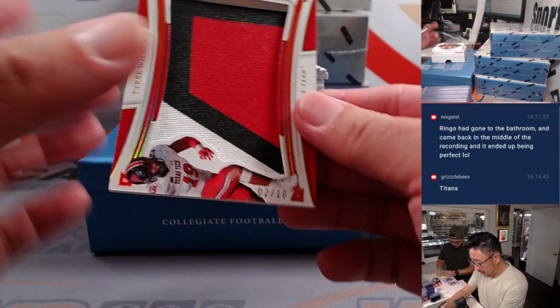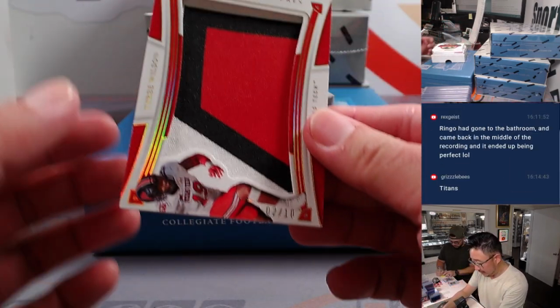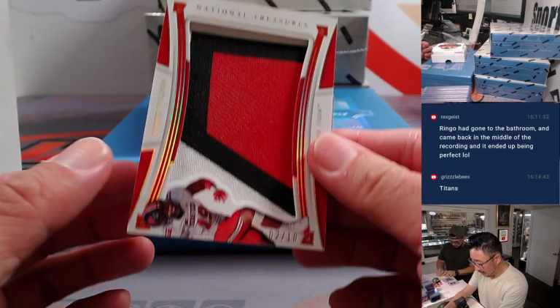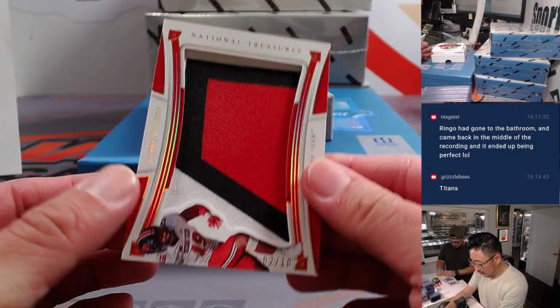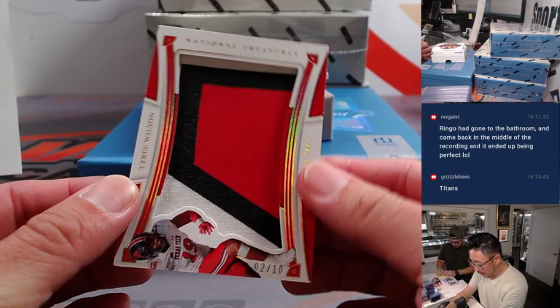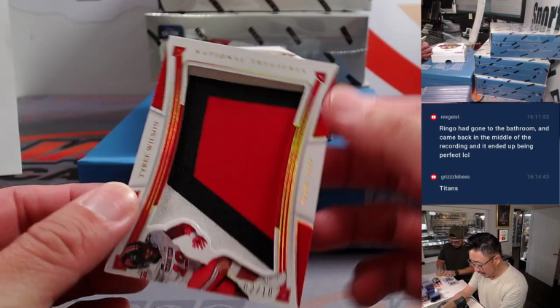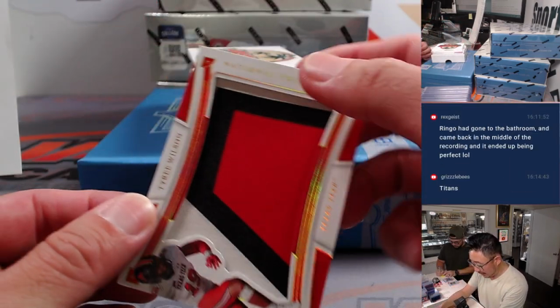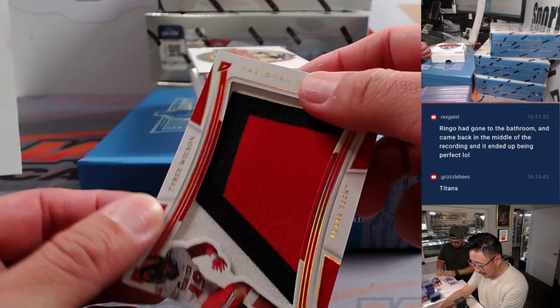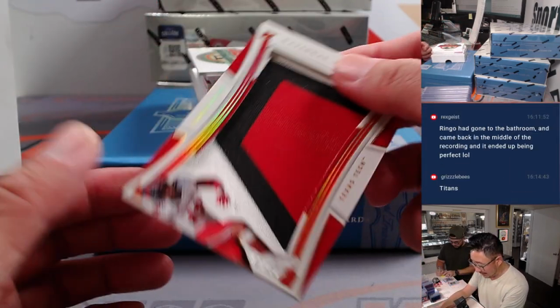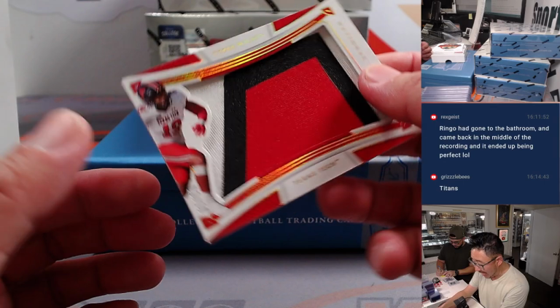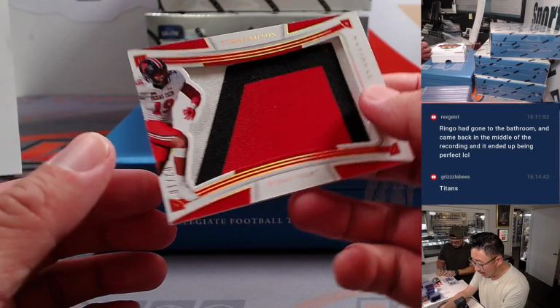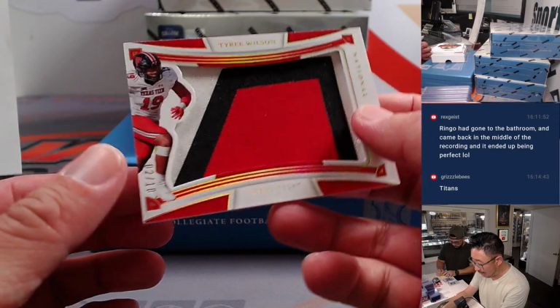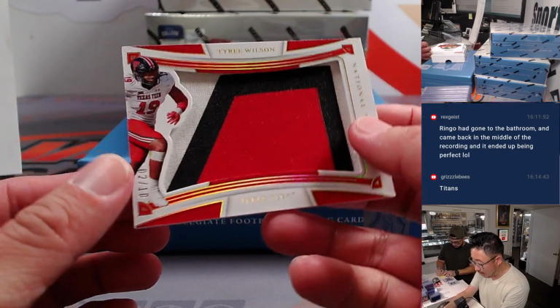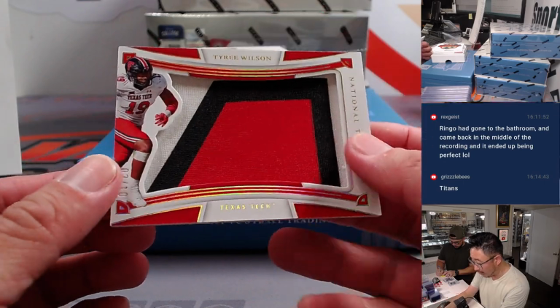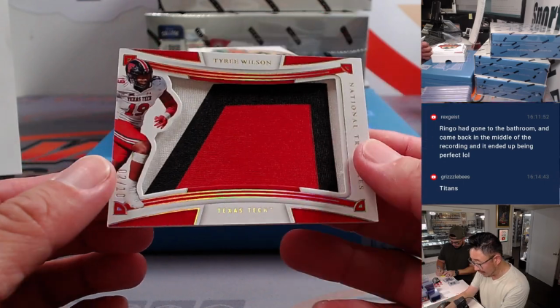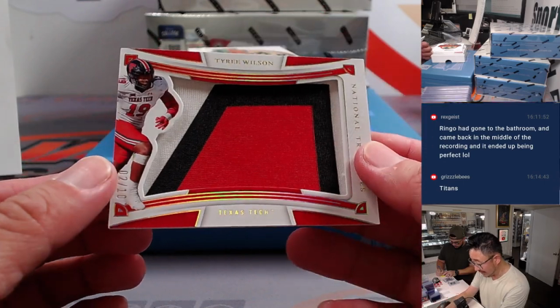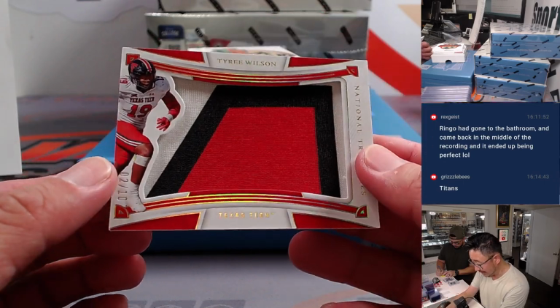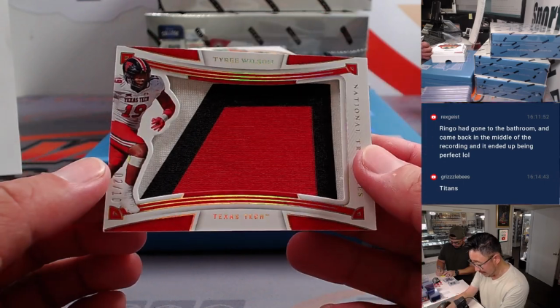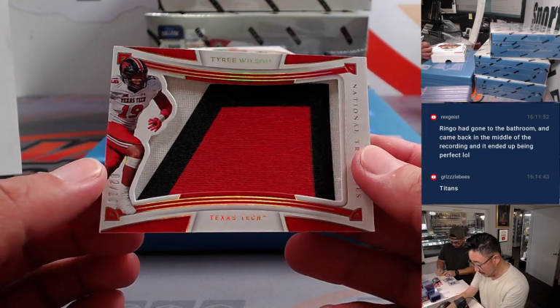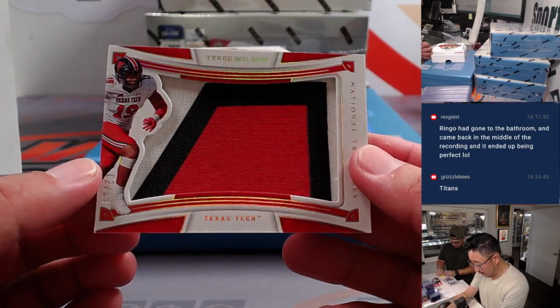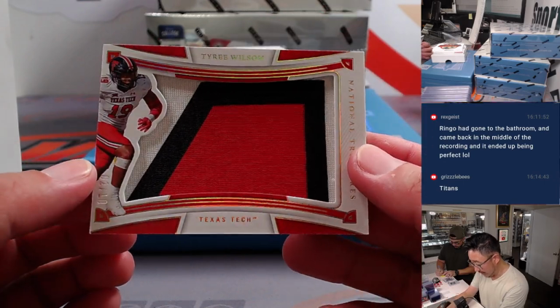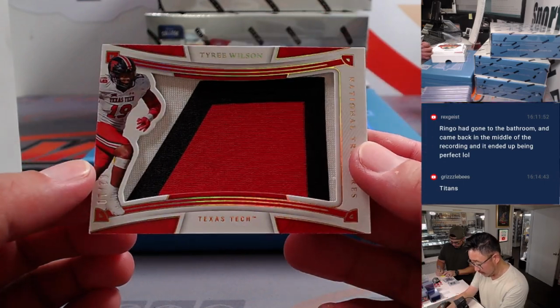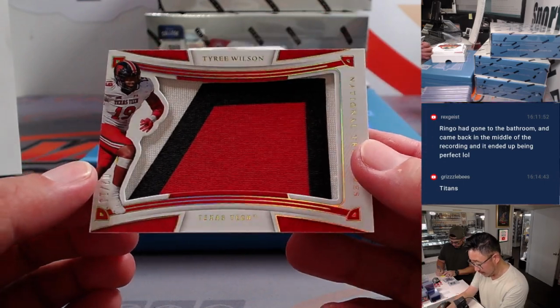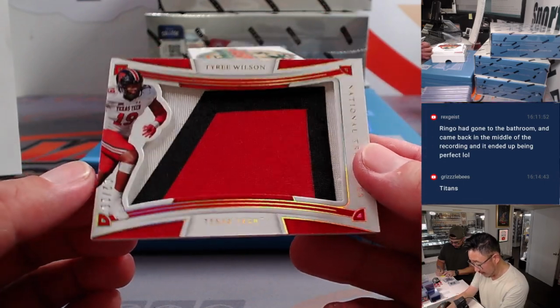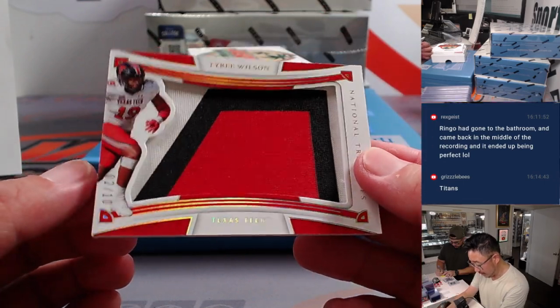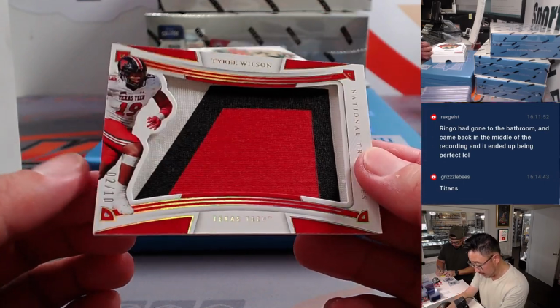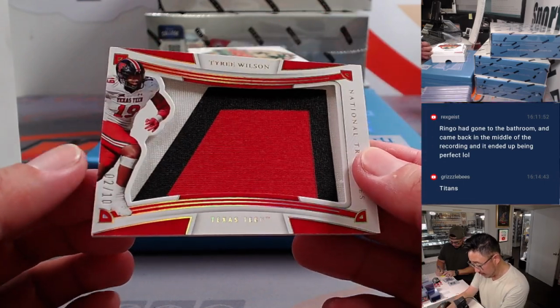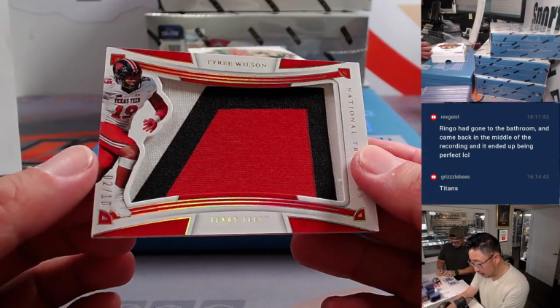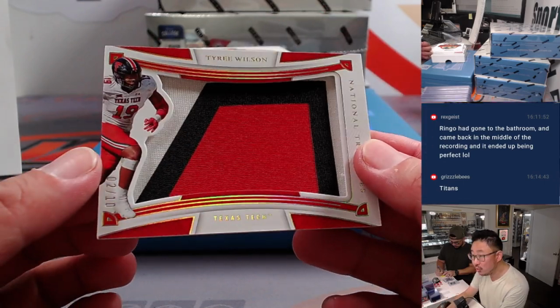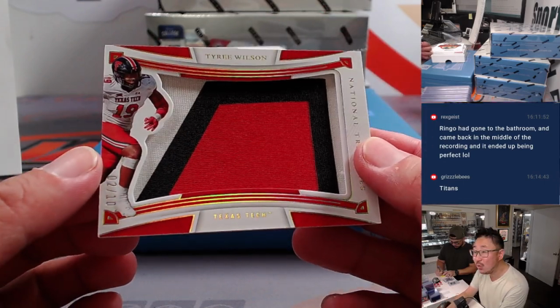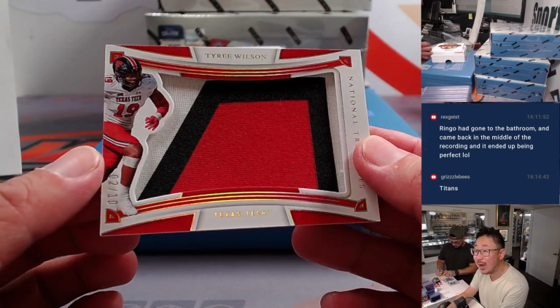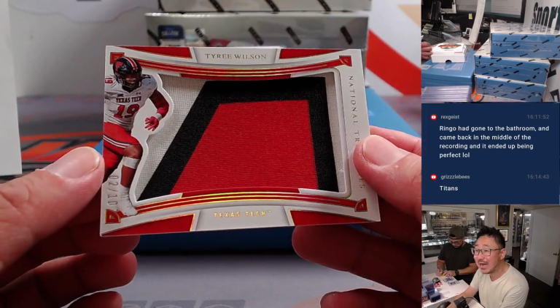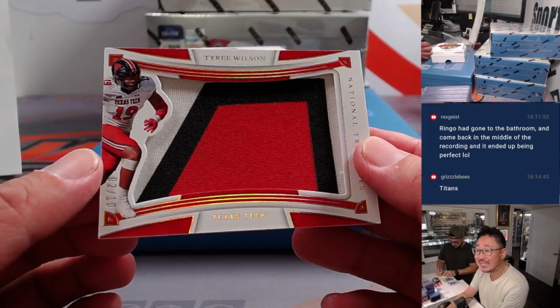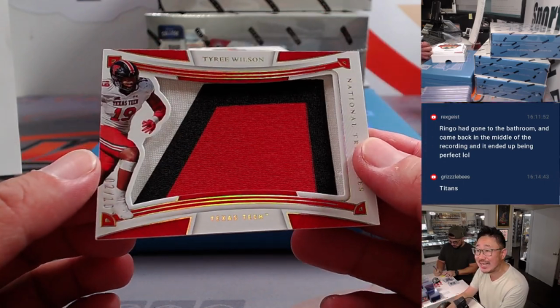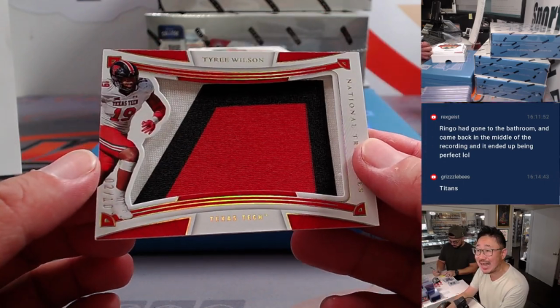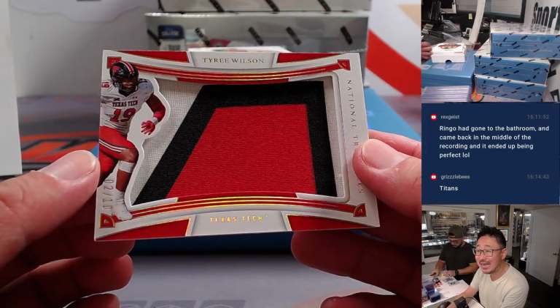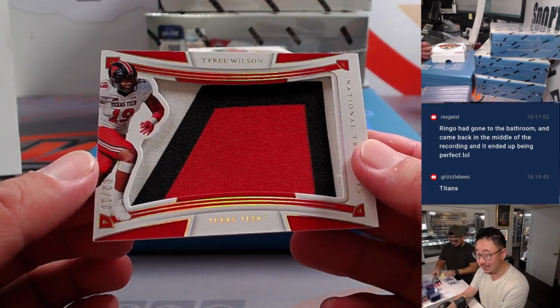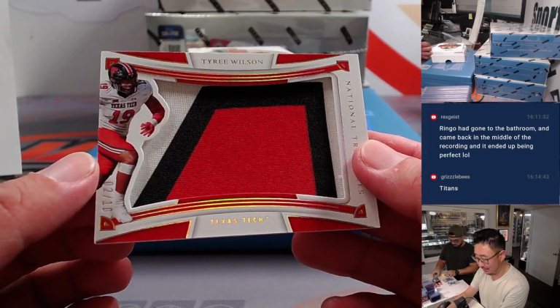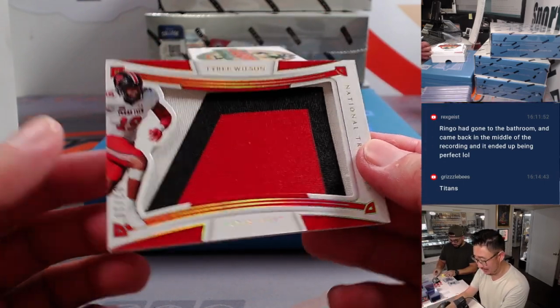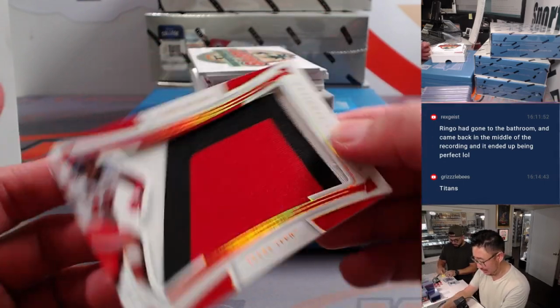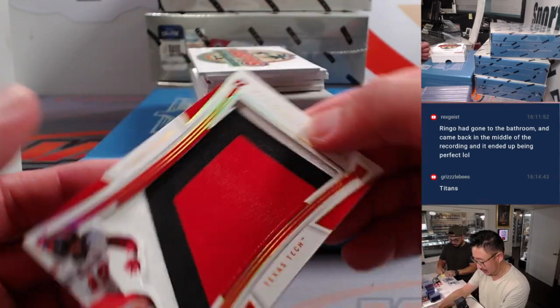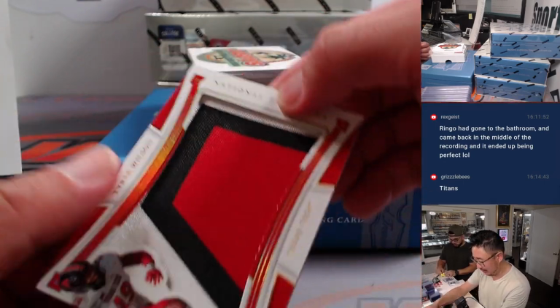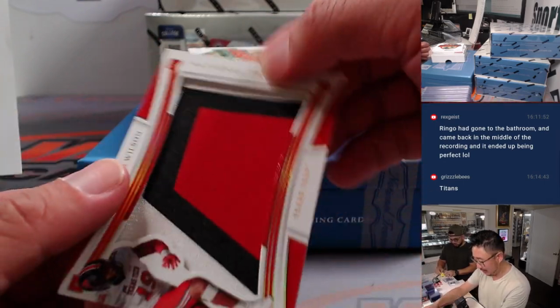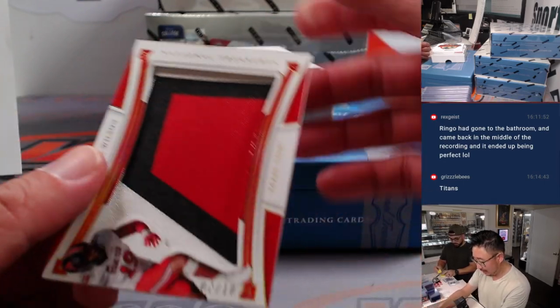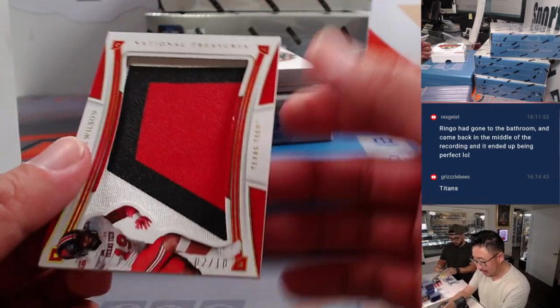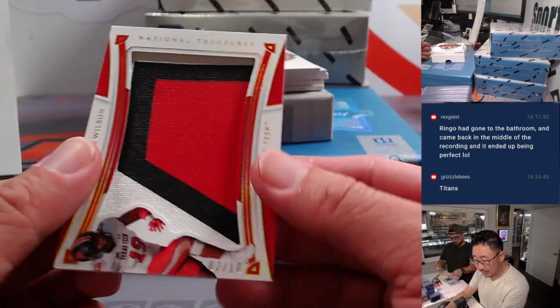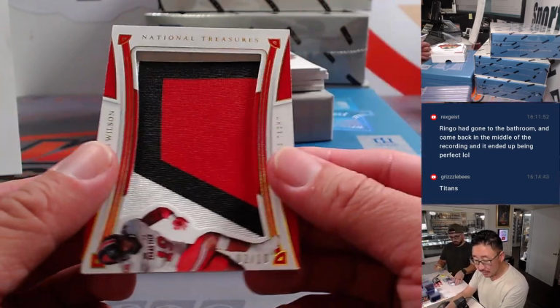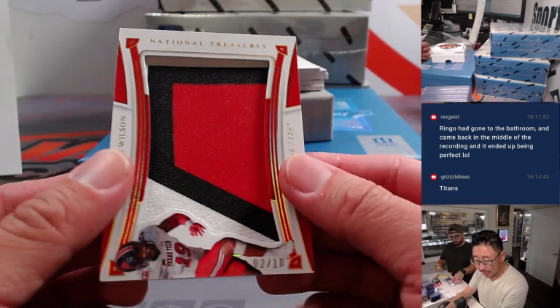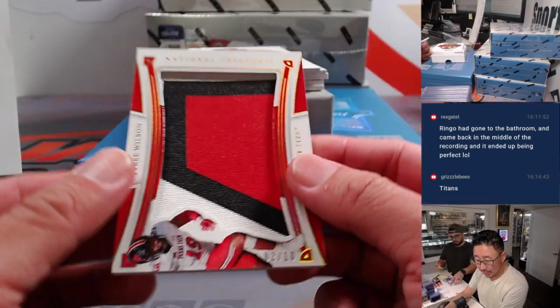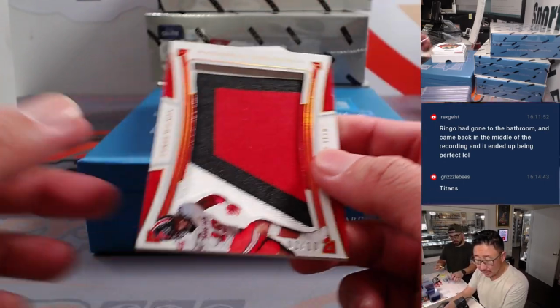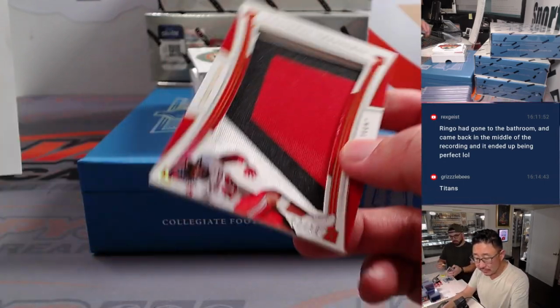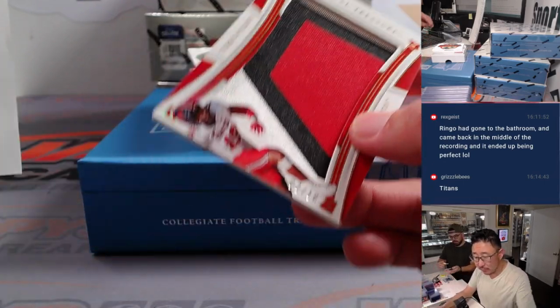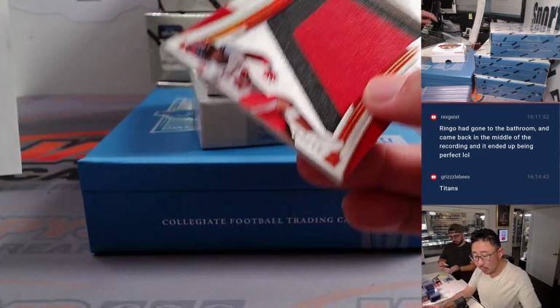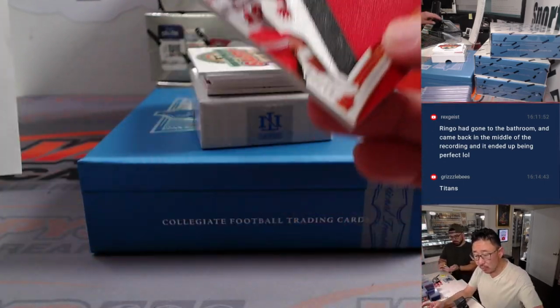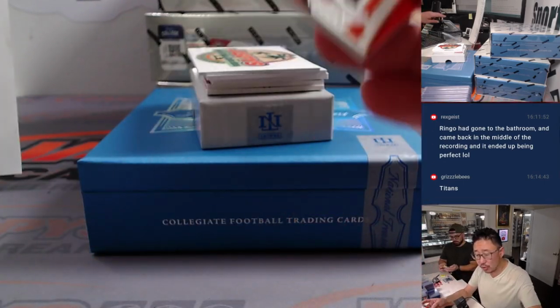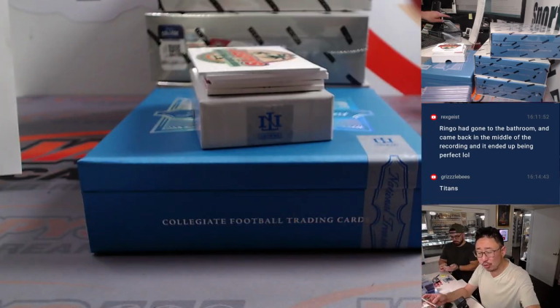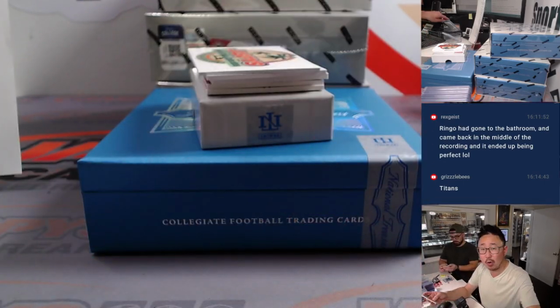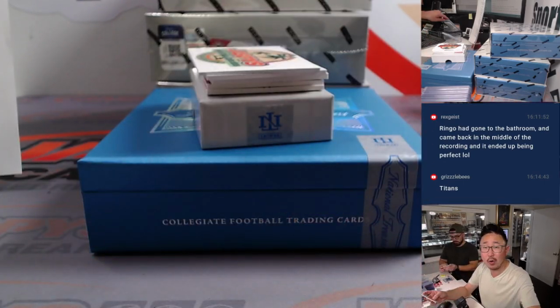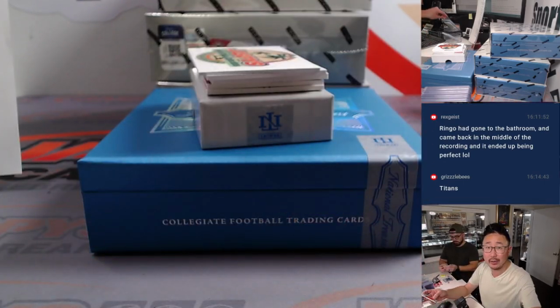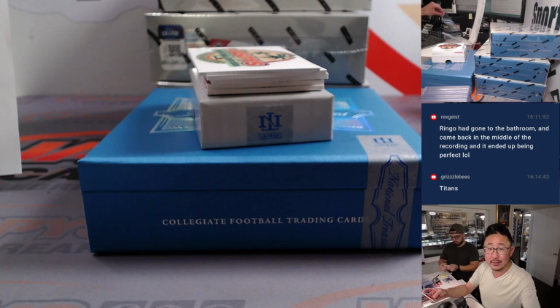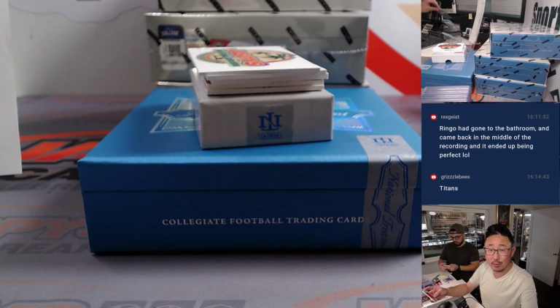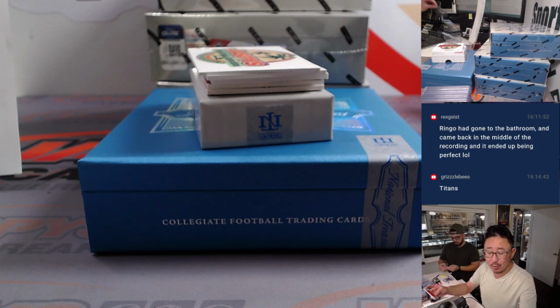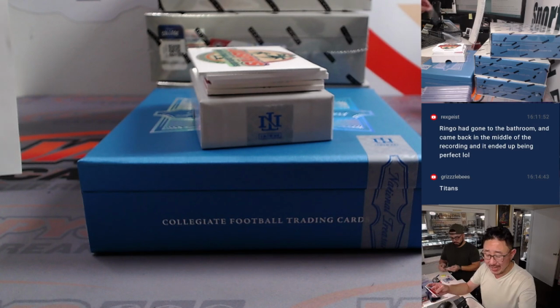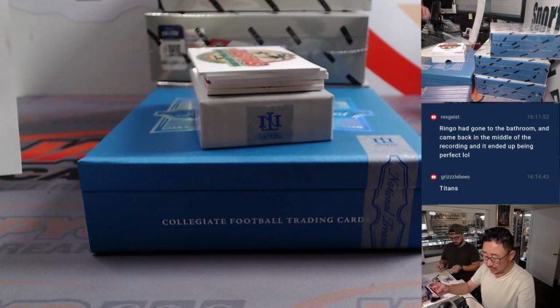Big Tyree Wilson patch right here — 2 out of 10. Nice three colors for Troy and the Raiders.